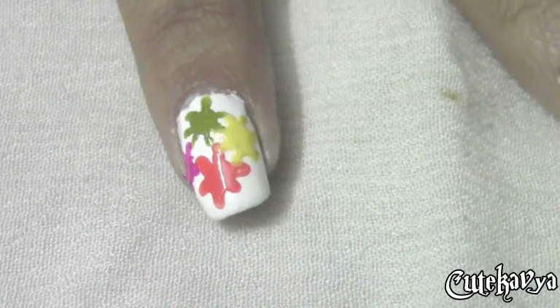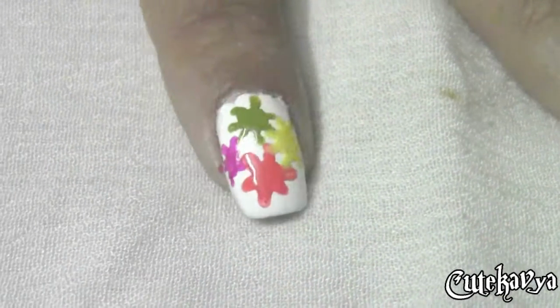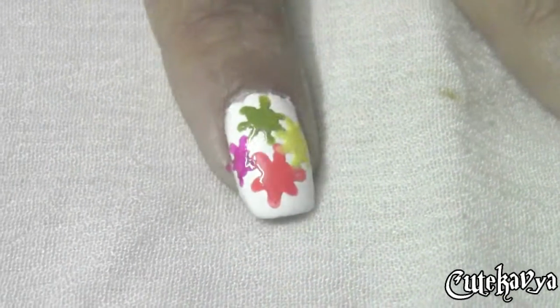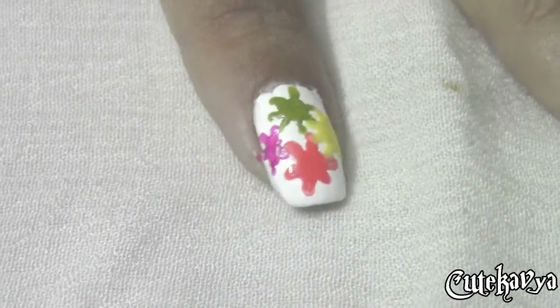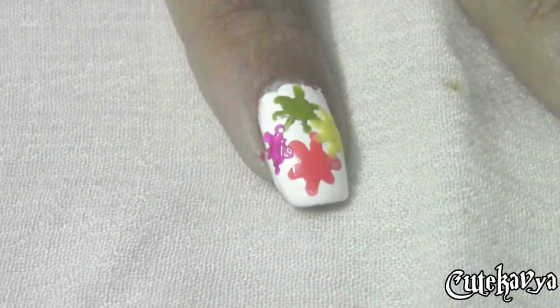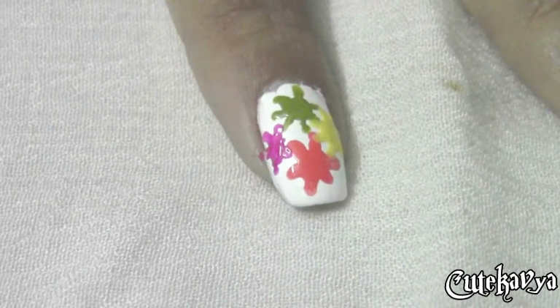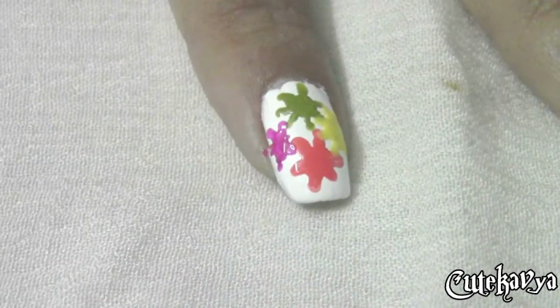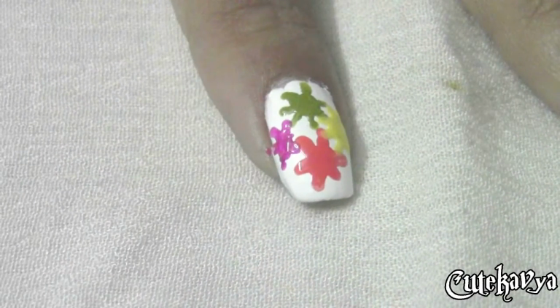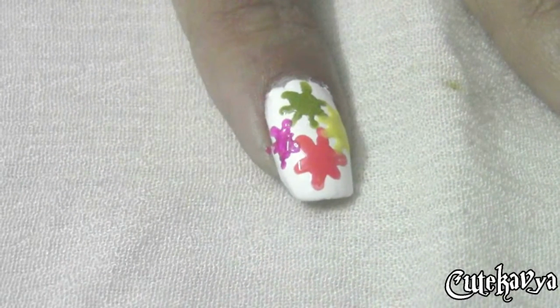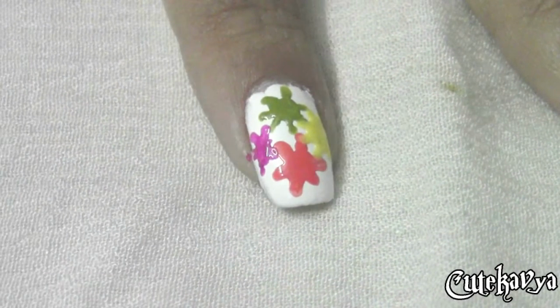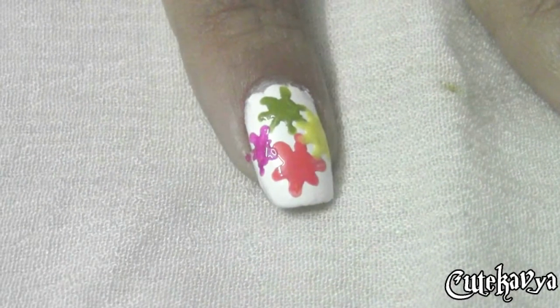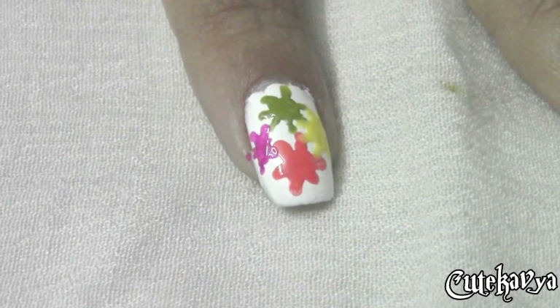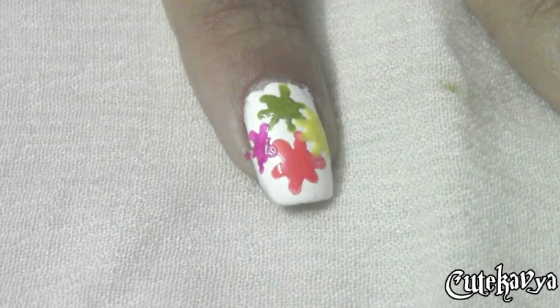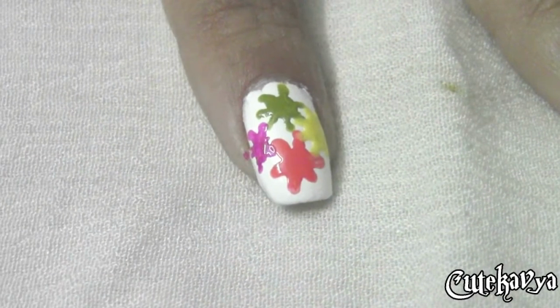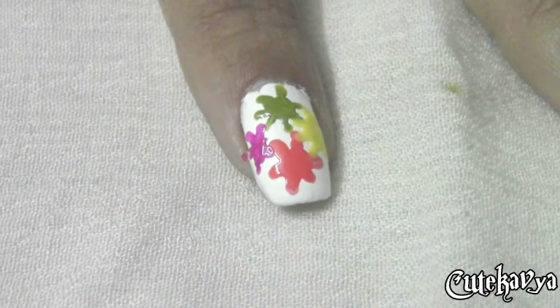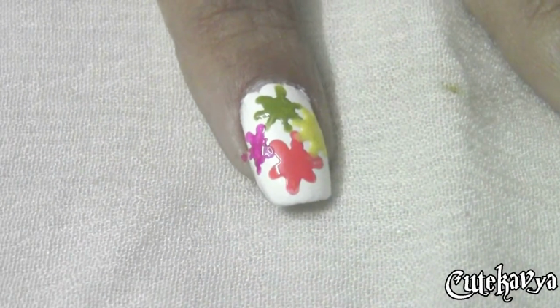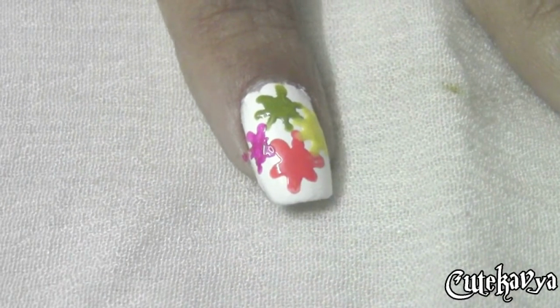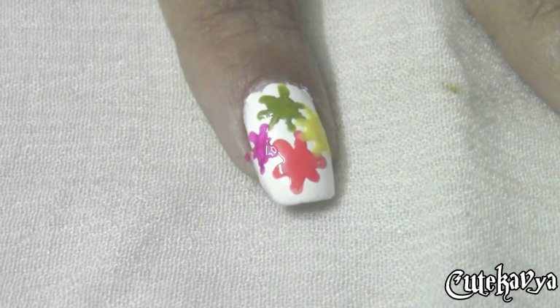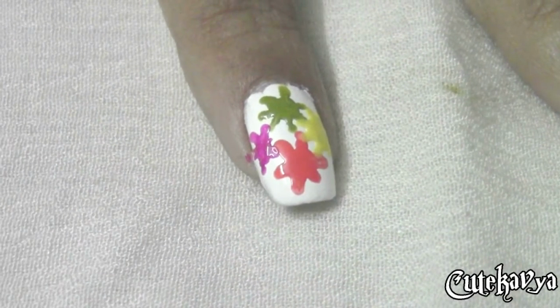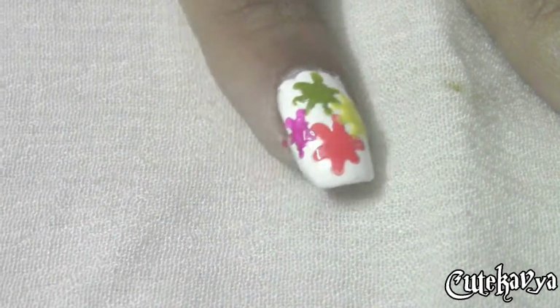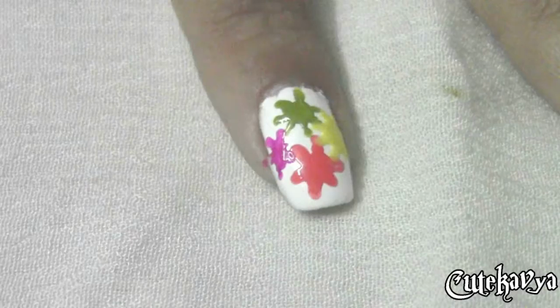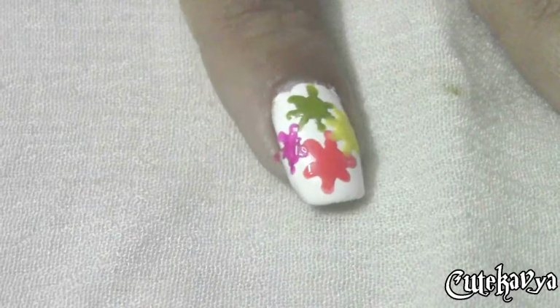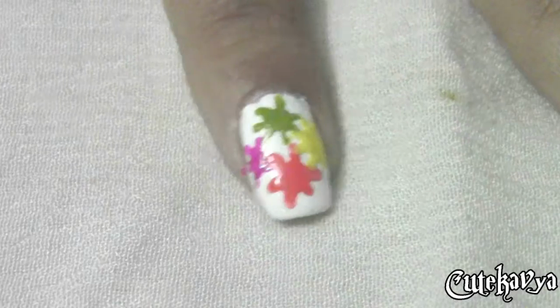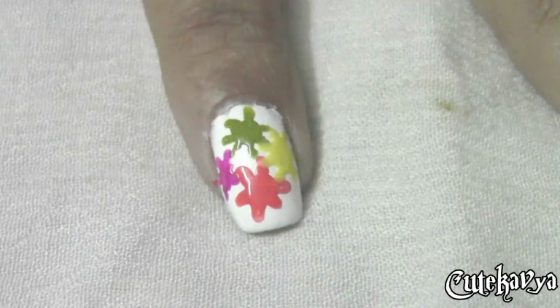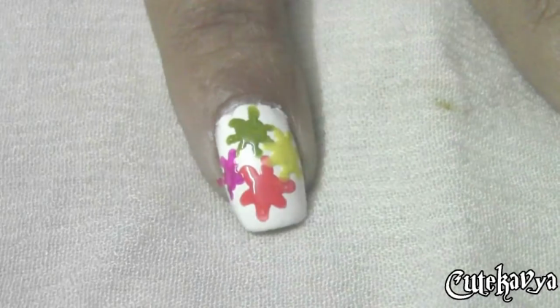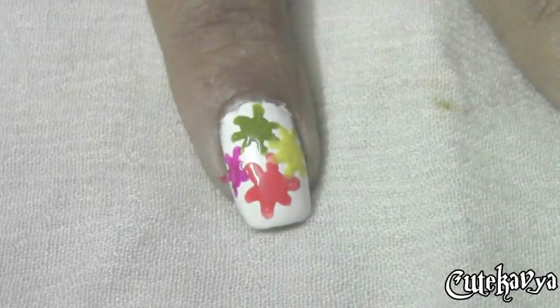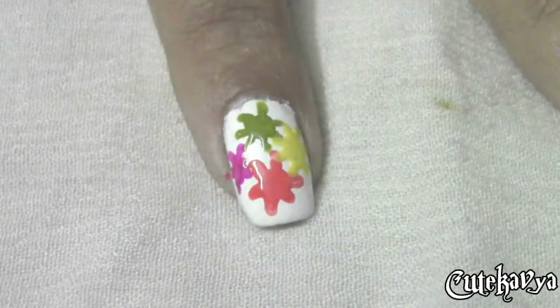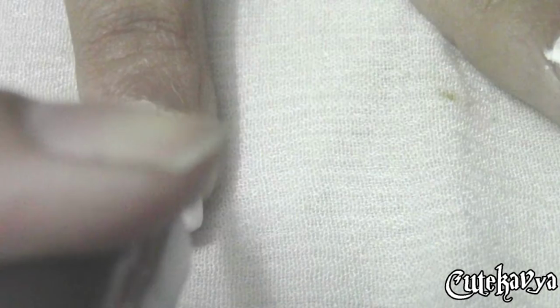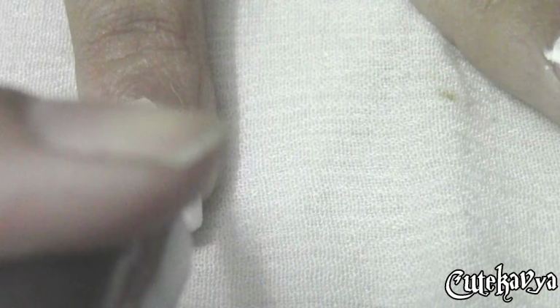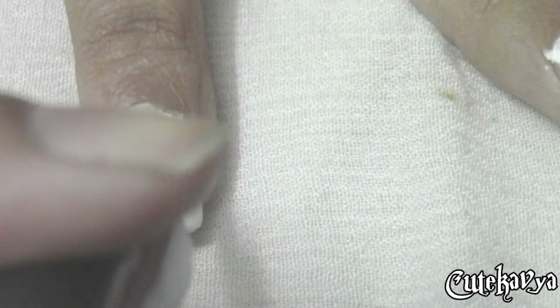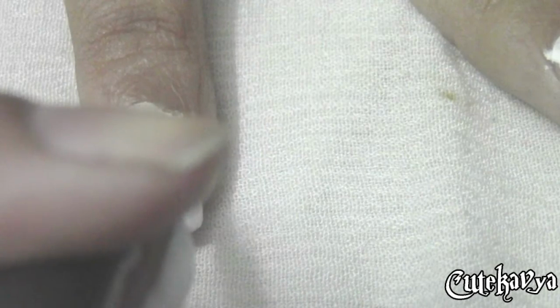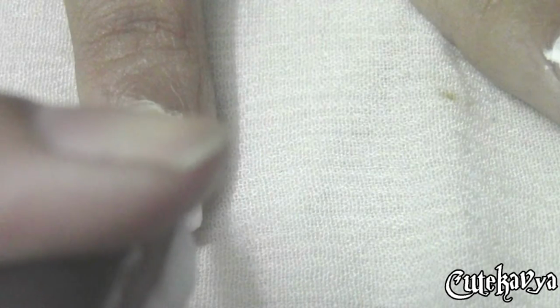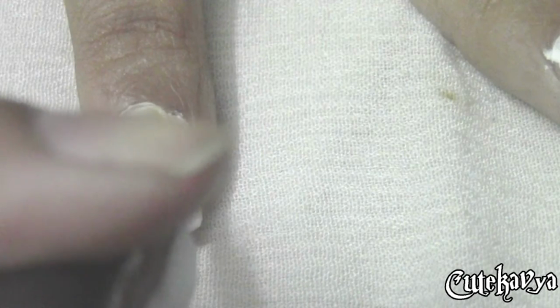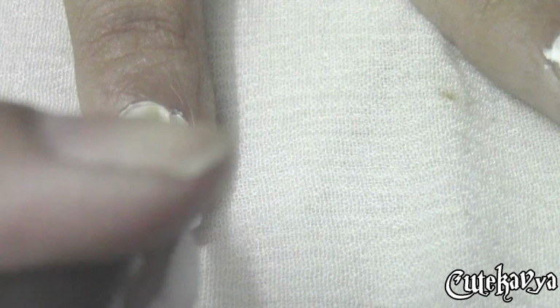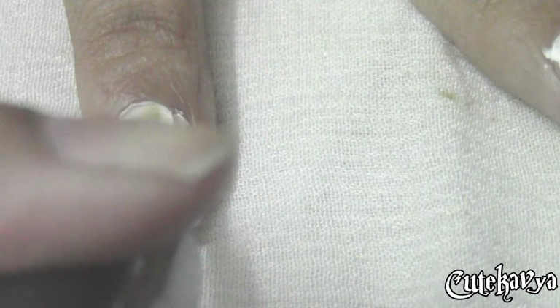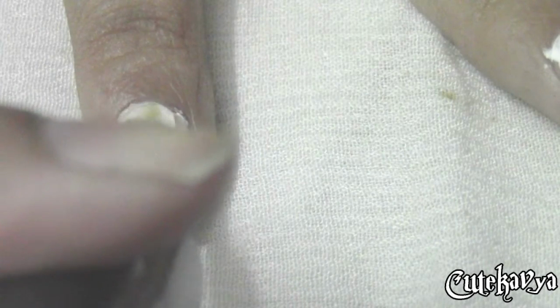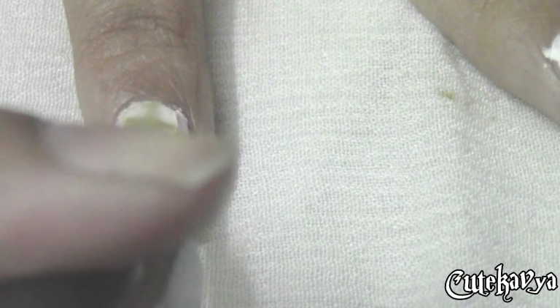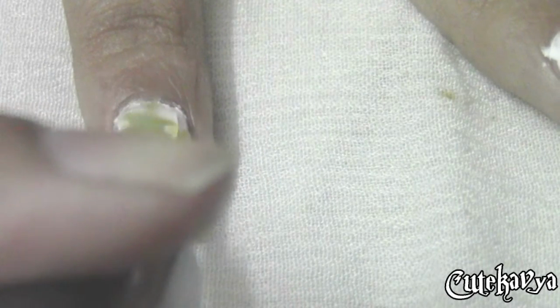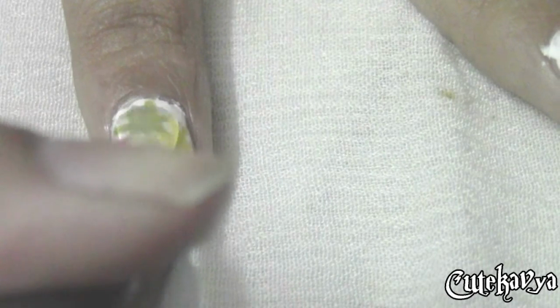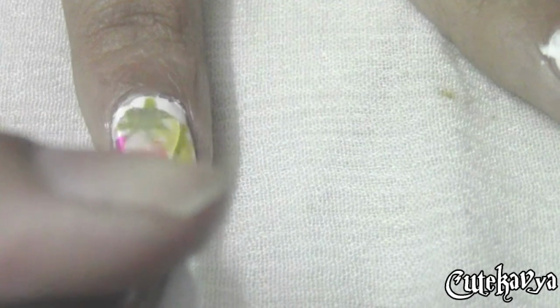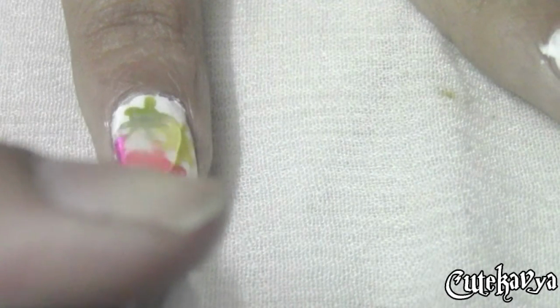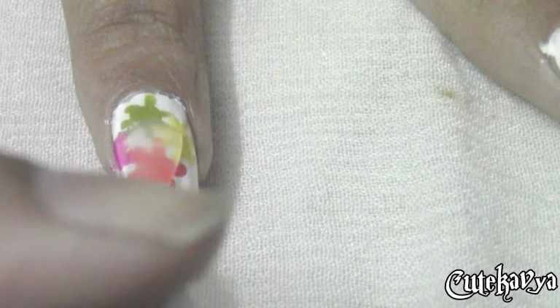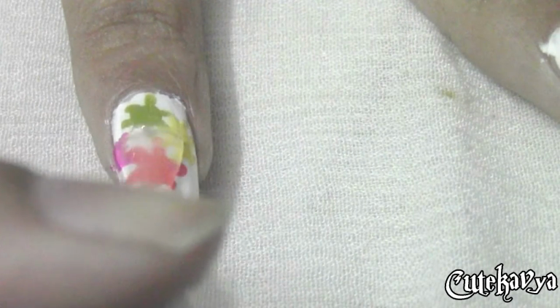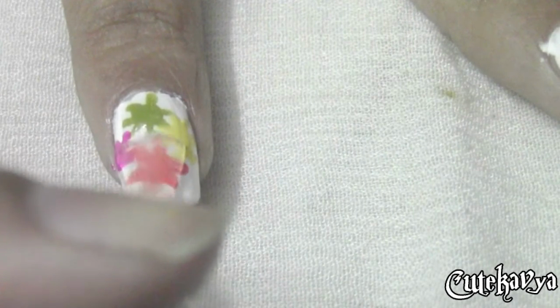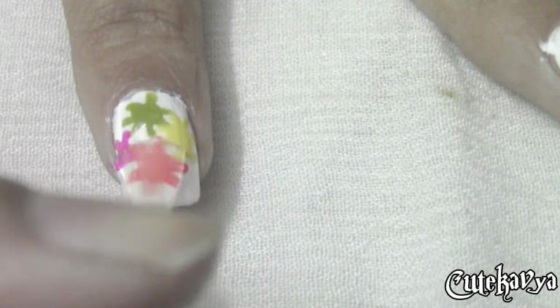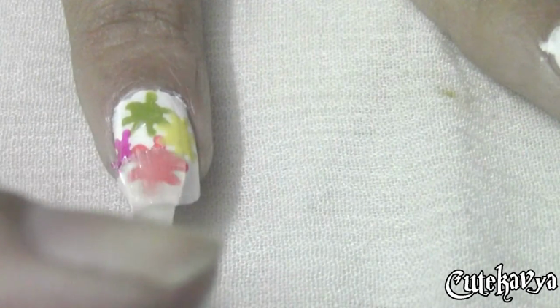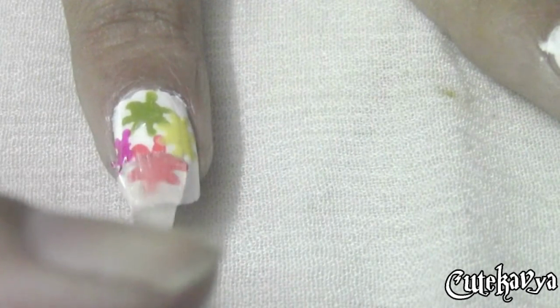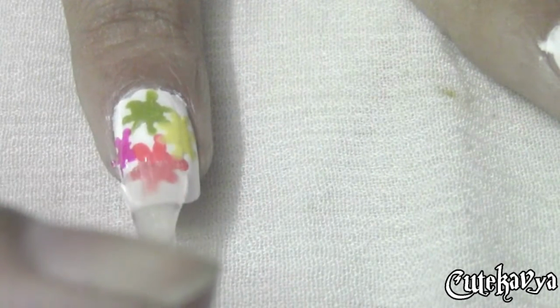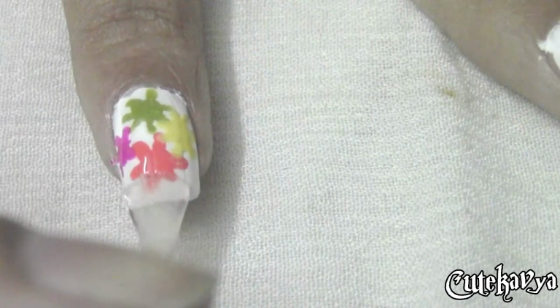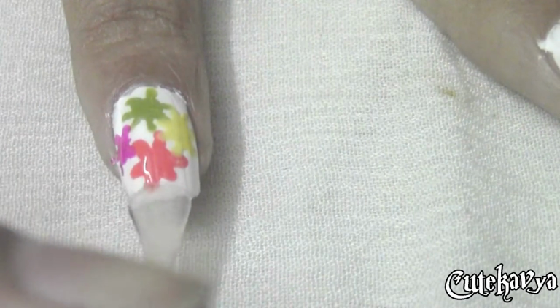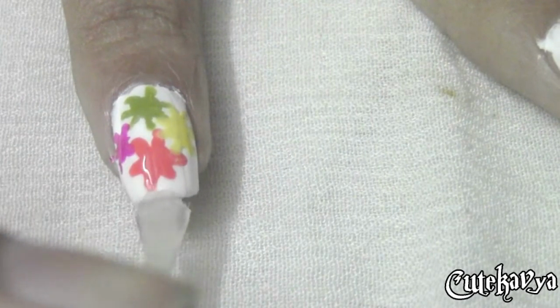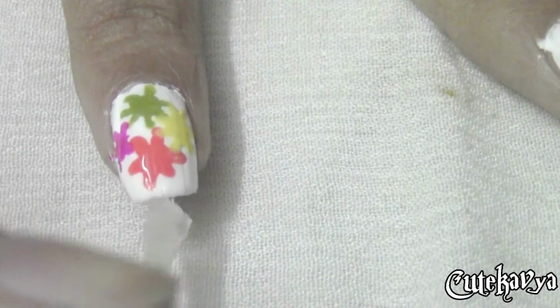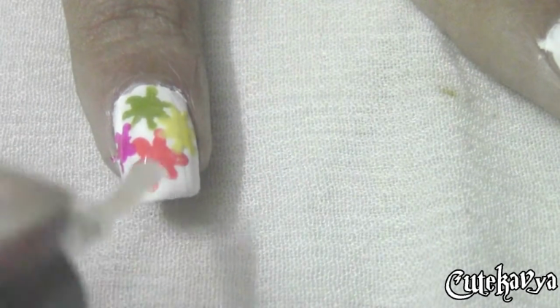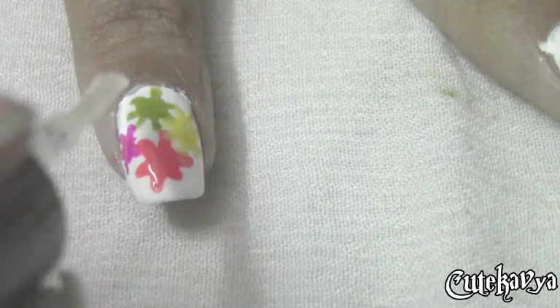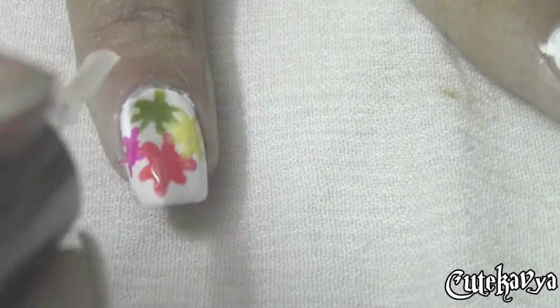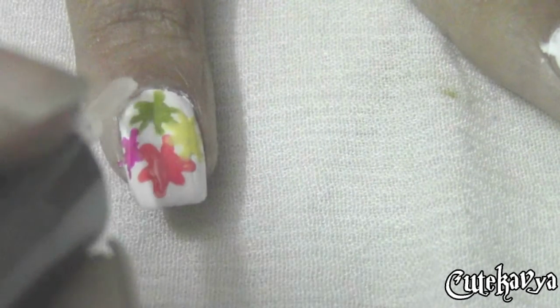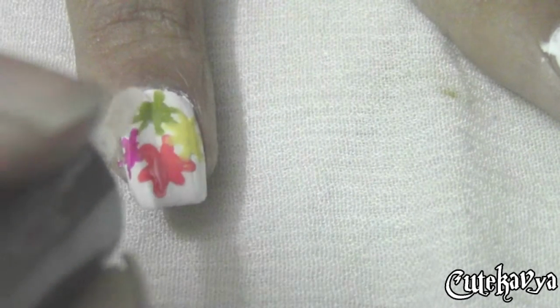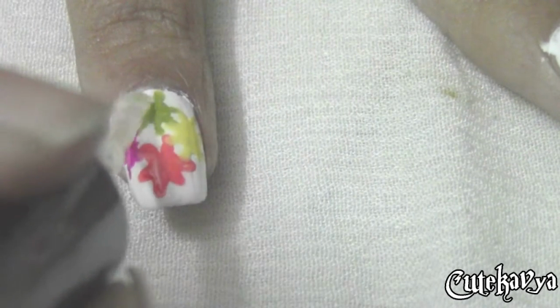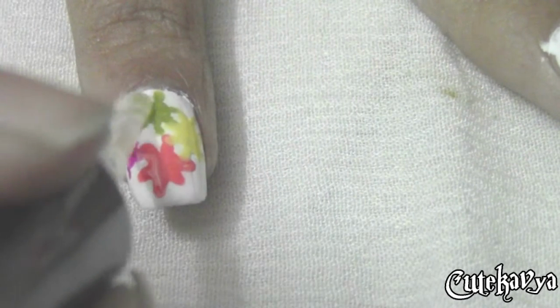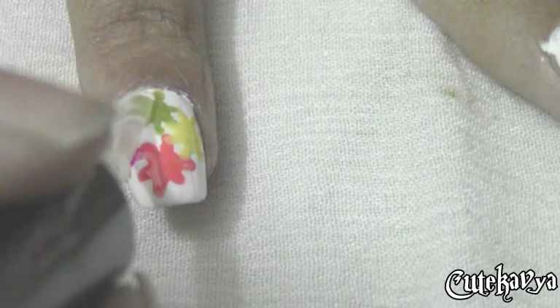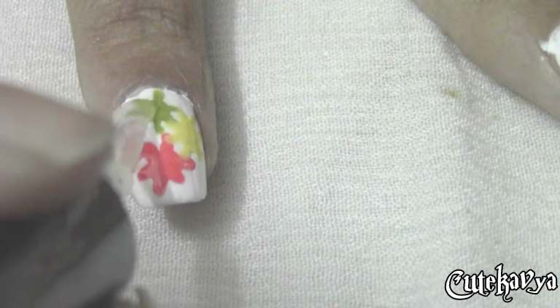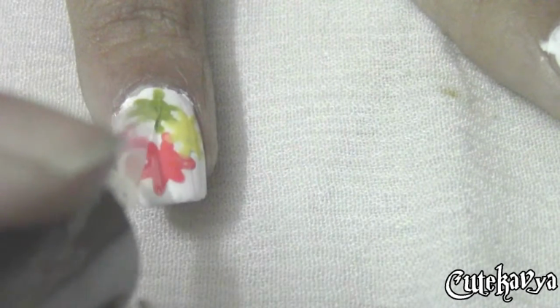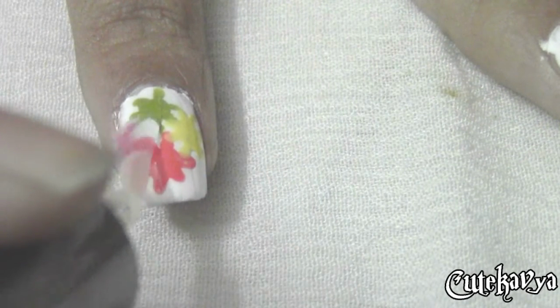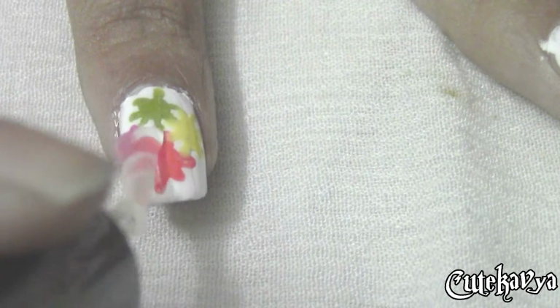We are almost done and now you just have to seal your beautiful design with the top coat.